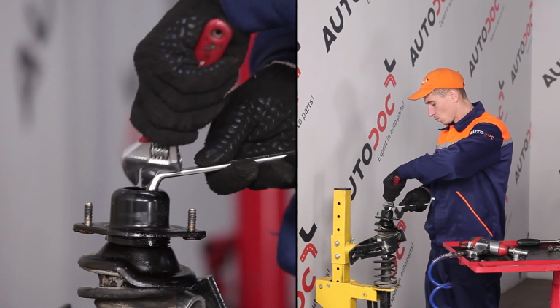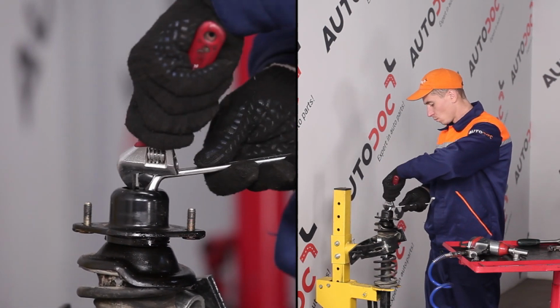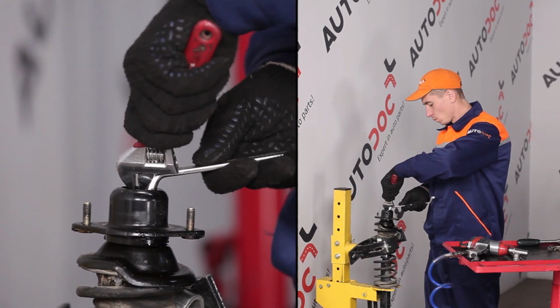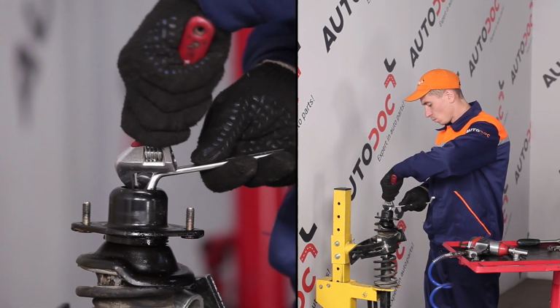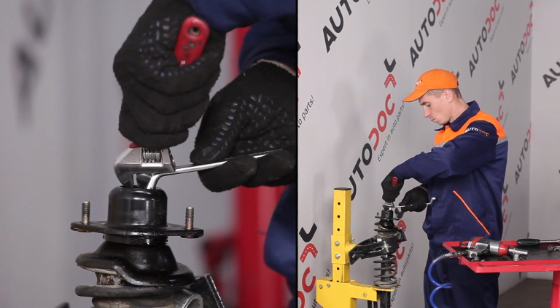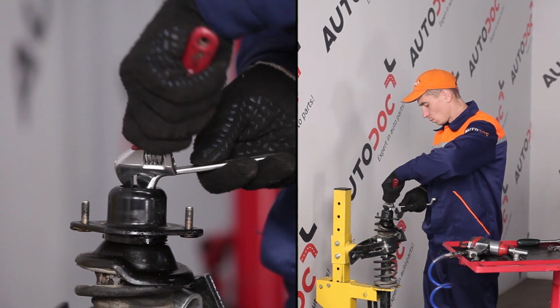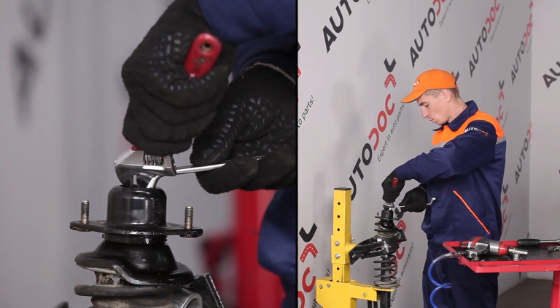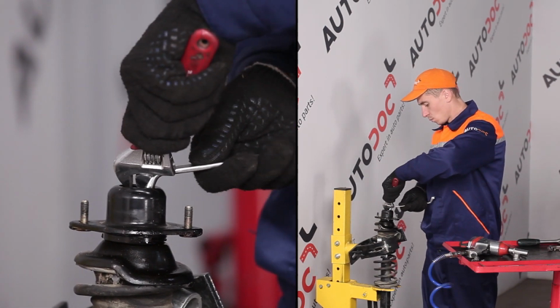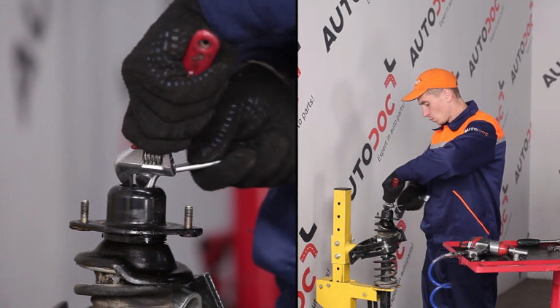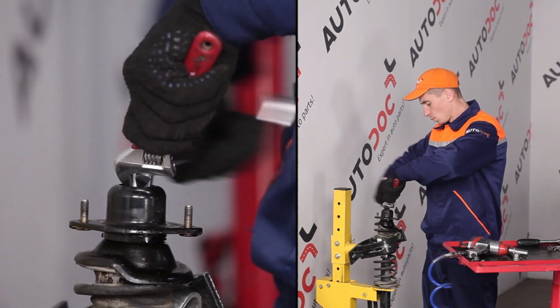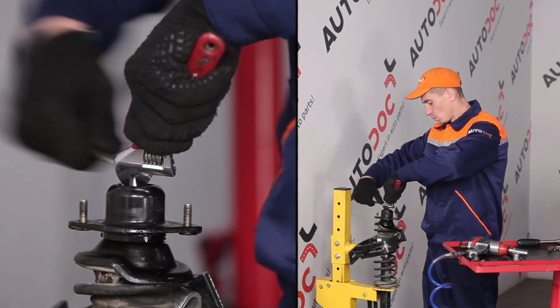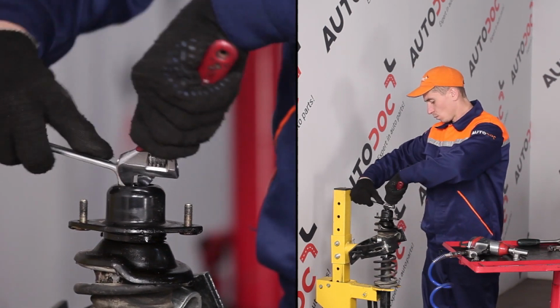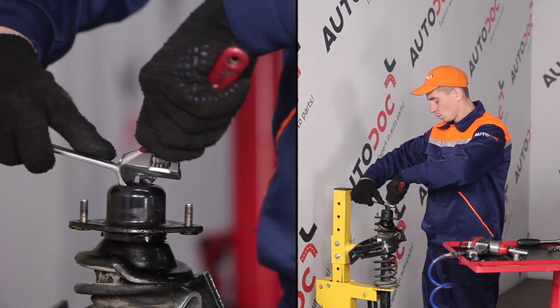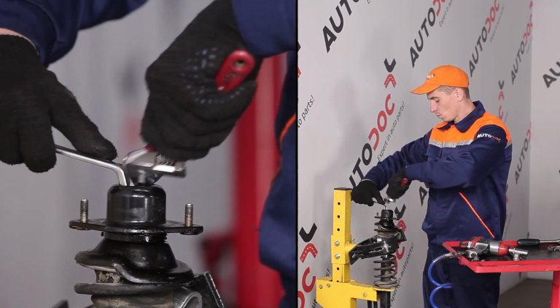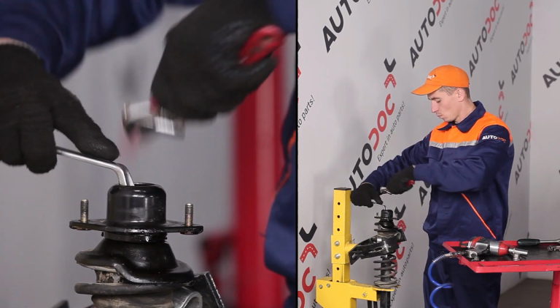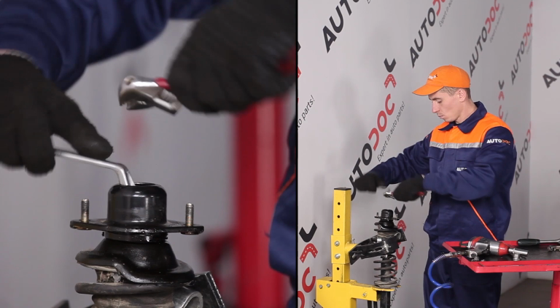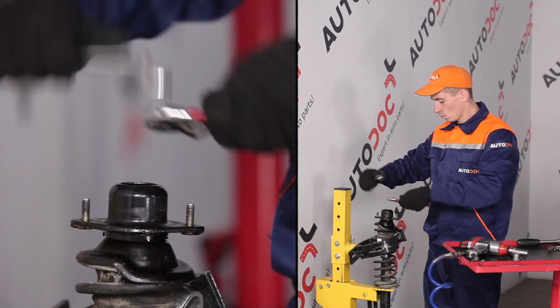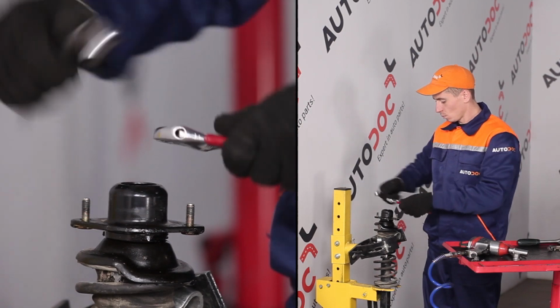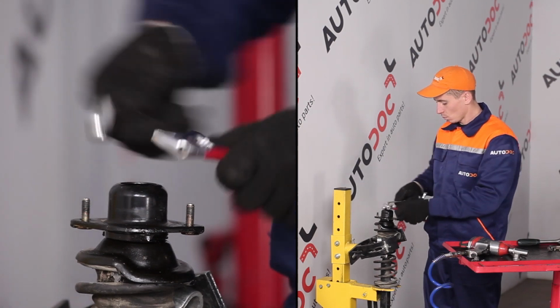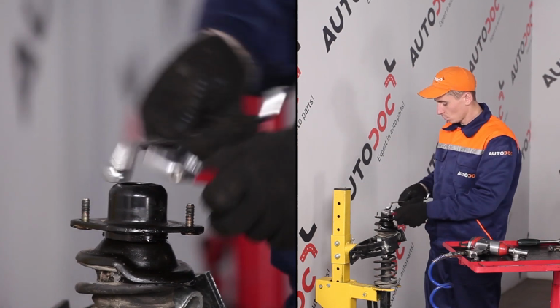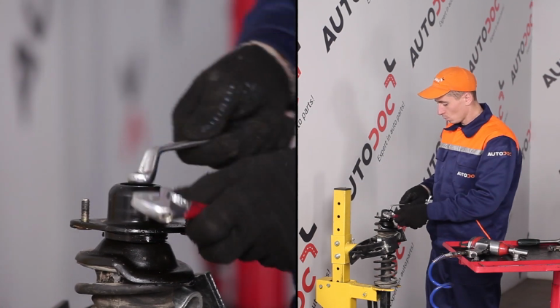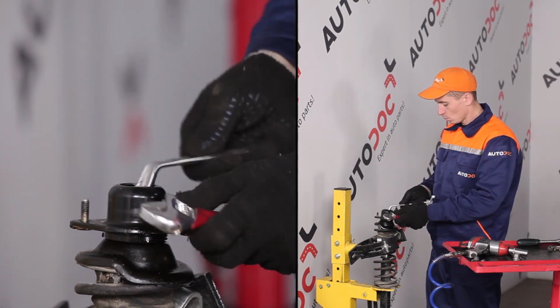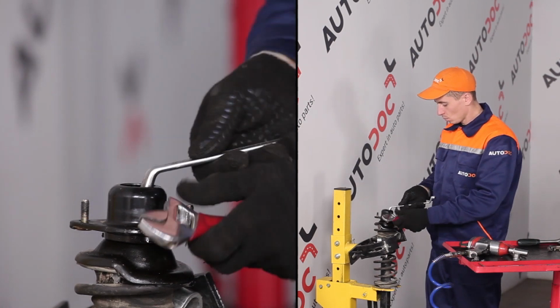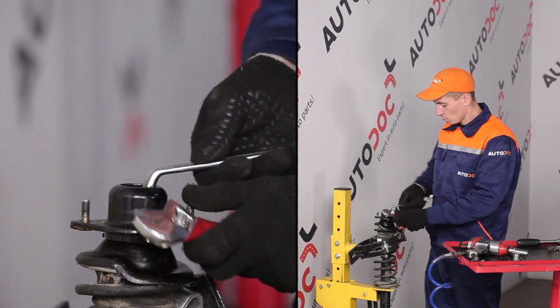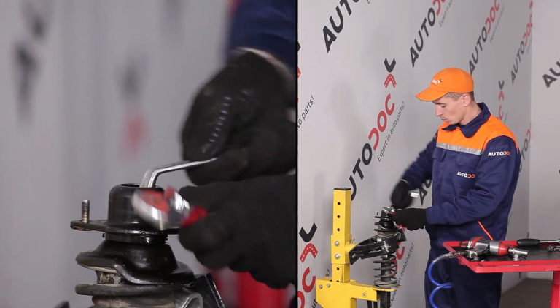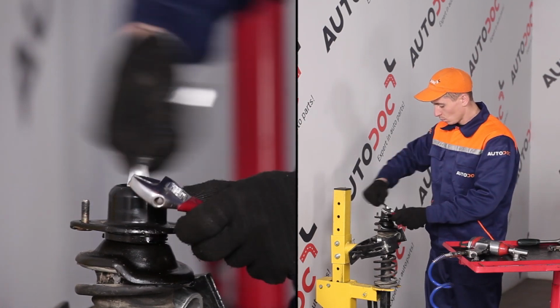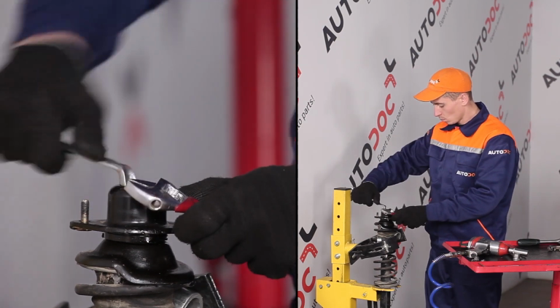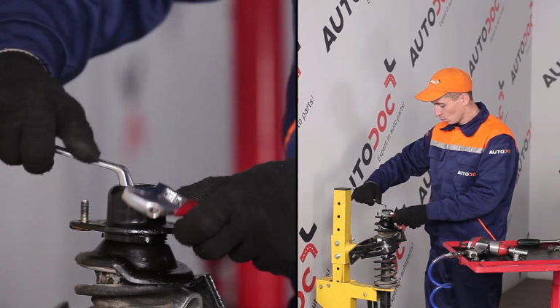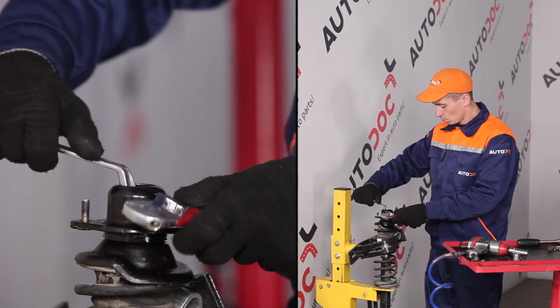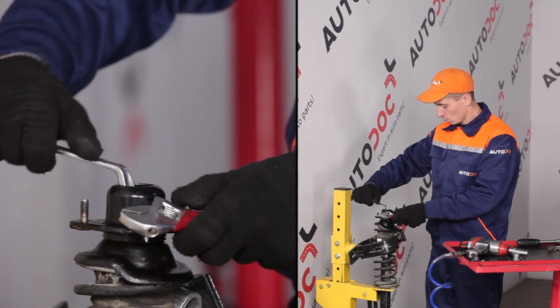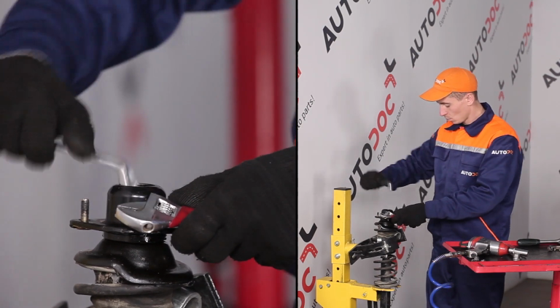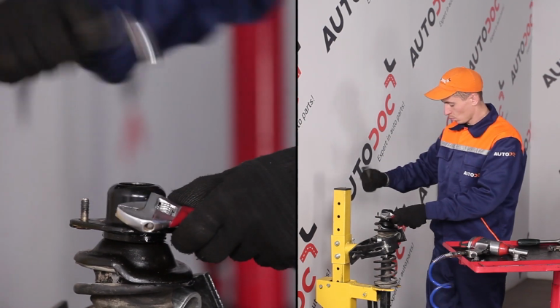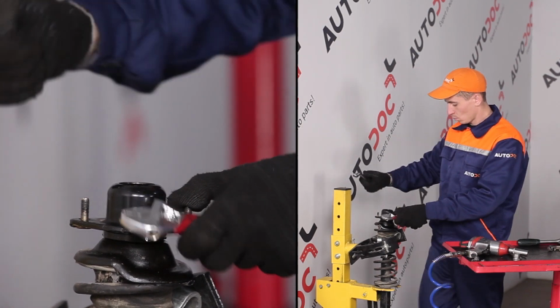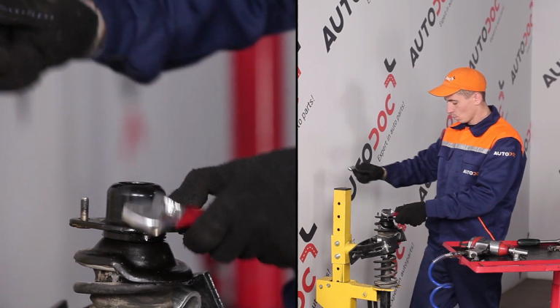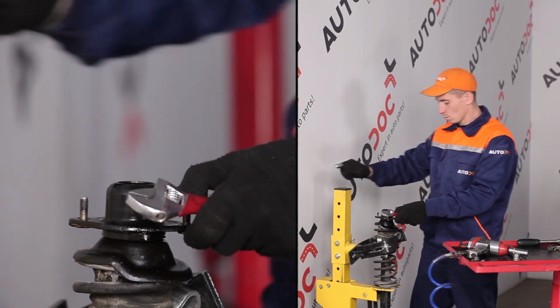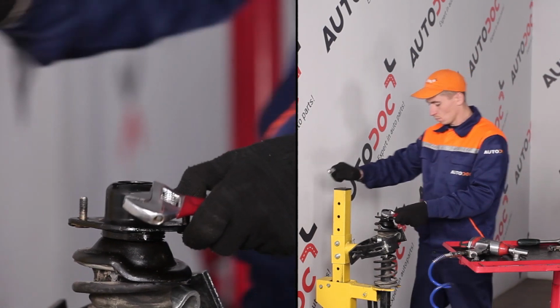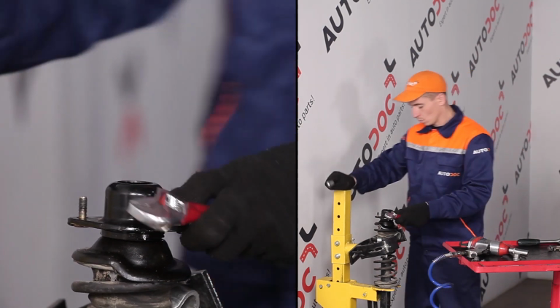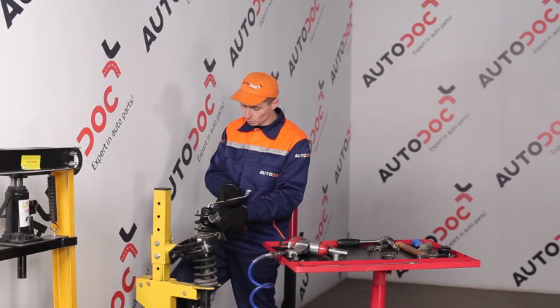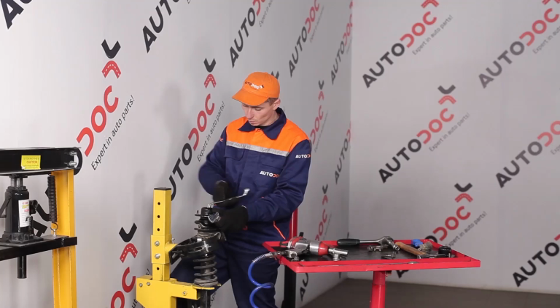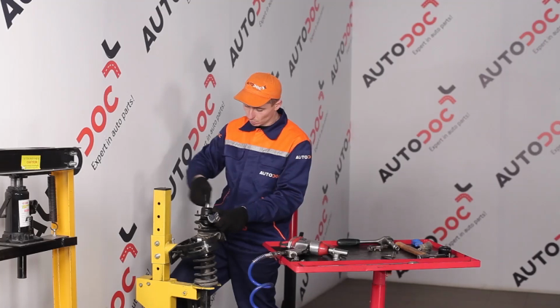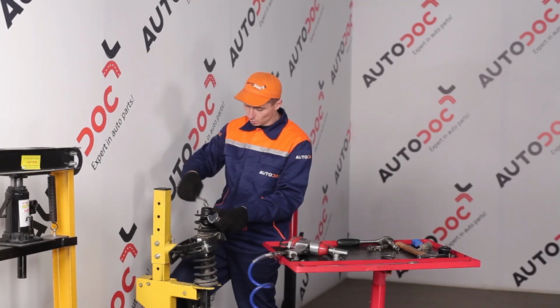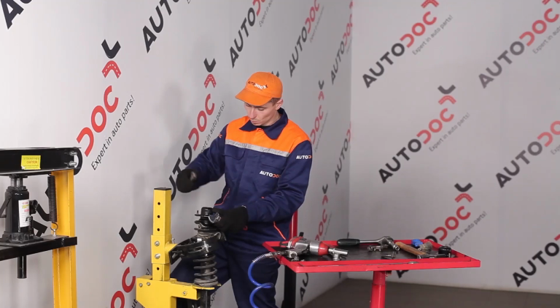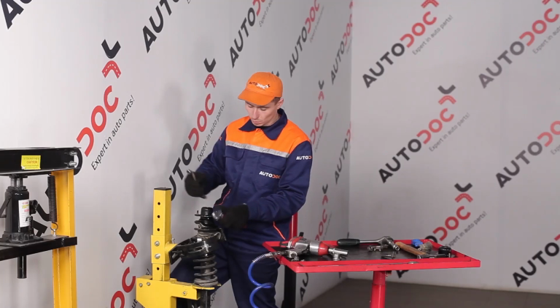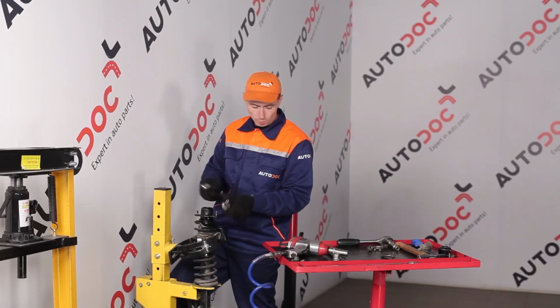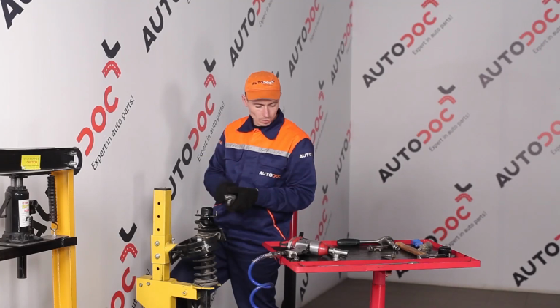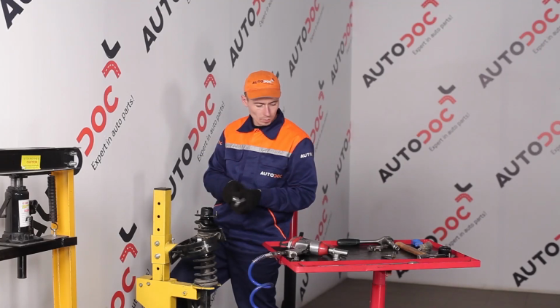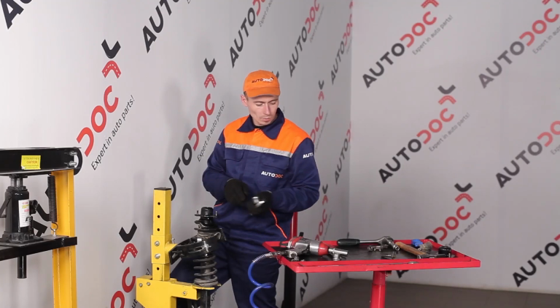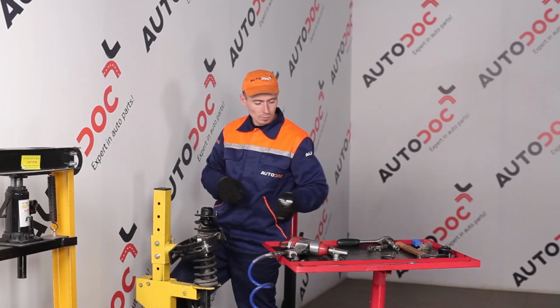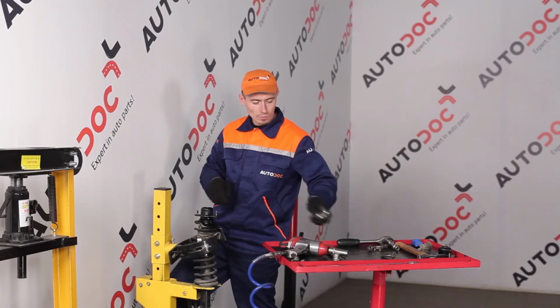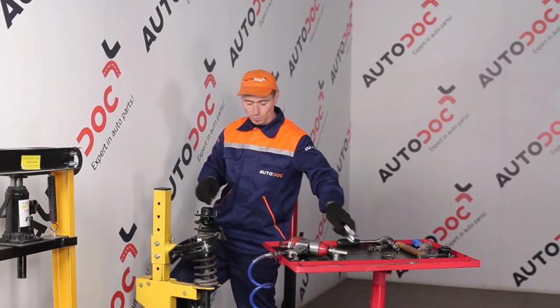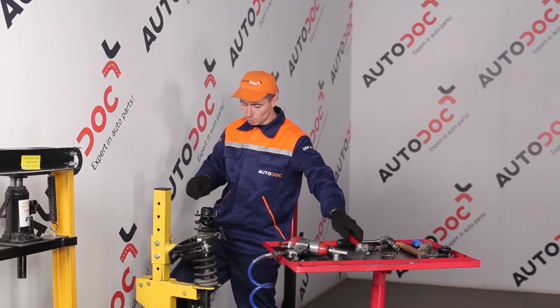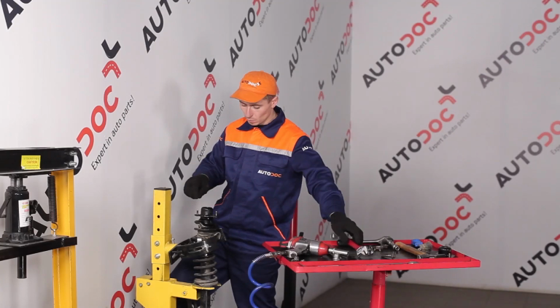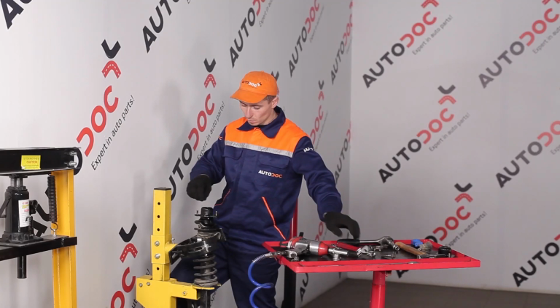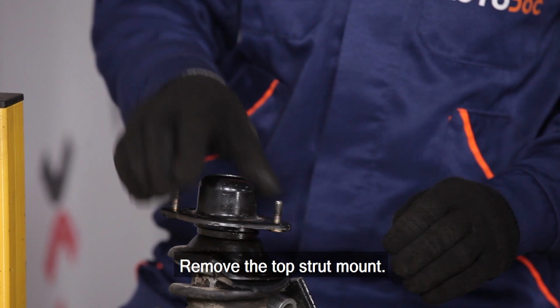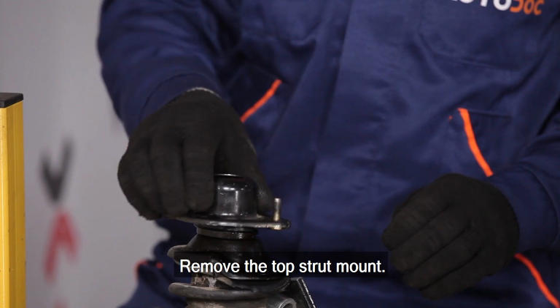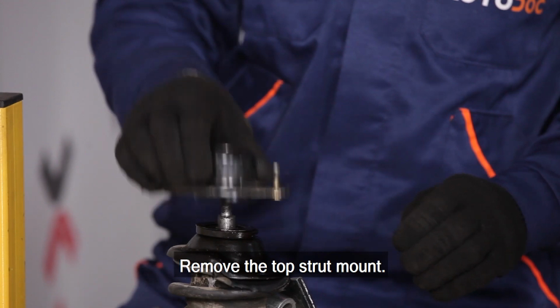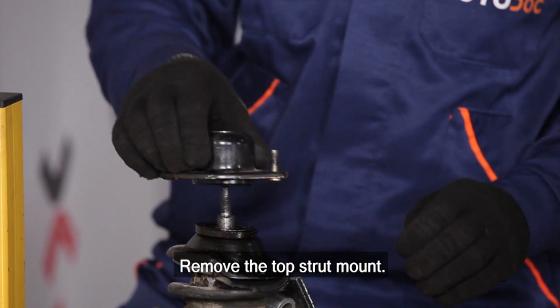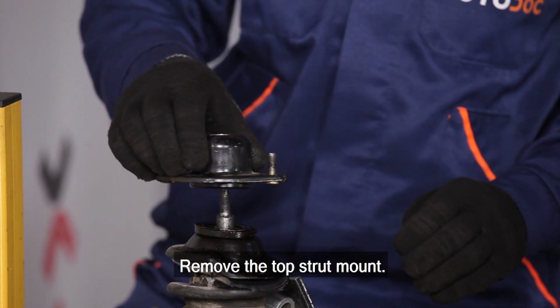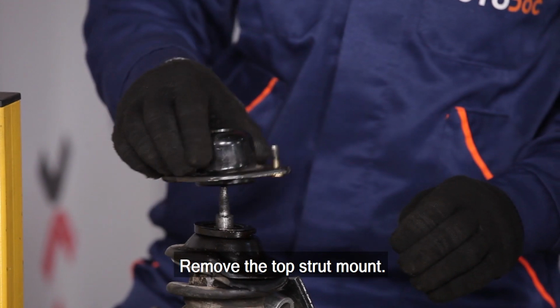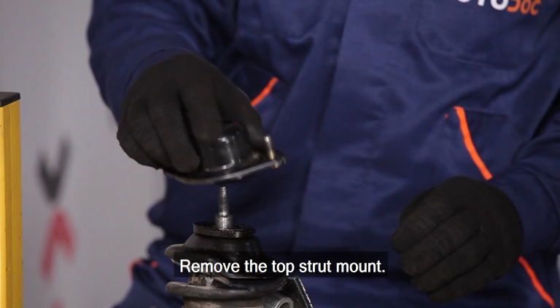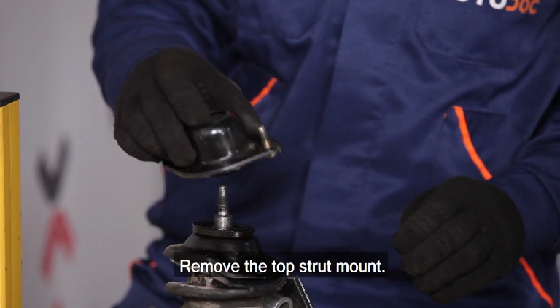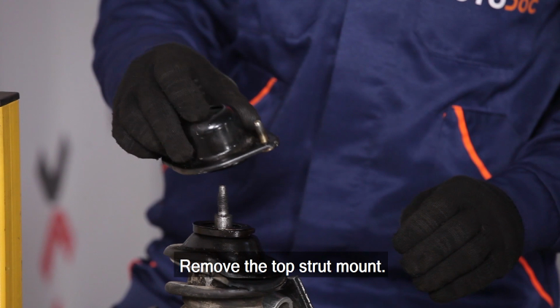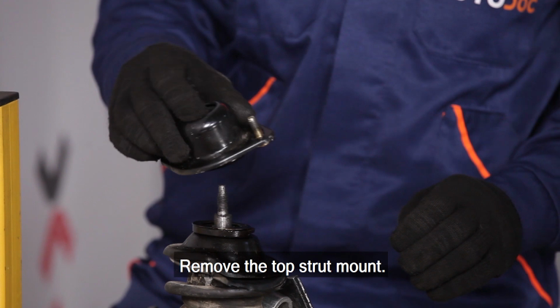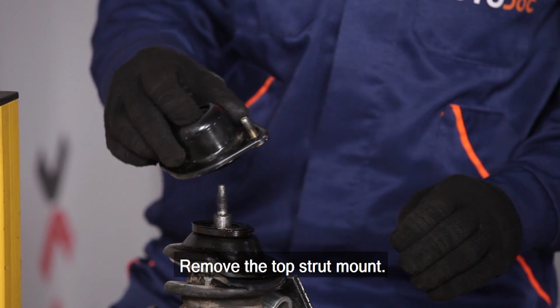Engage the link in the description. Fasten the back of the replacement of the shoulder socket. Install the back of the shoulder socket. Install the back of the shoulder socket. Install the back of the shoulder socket.